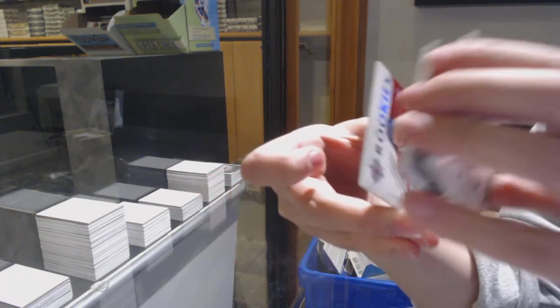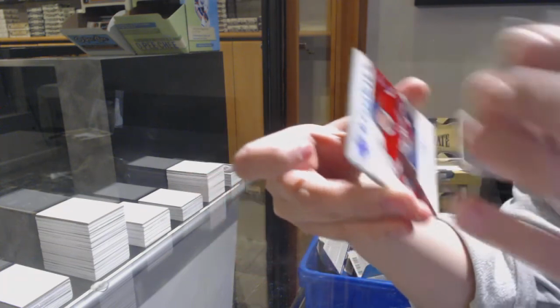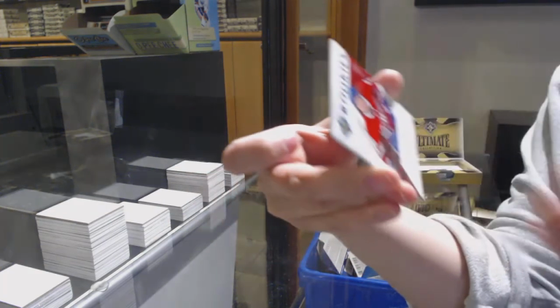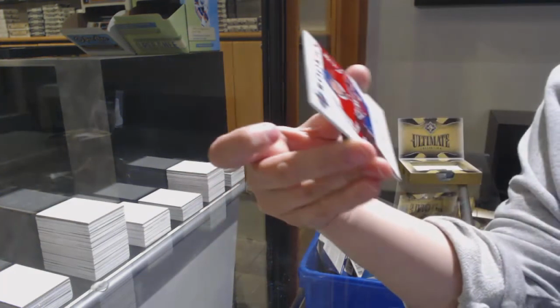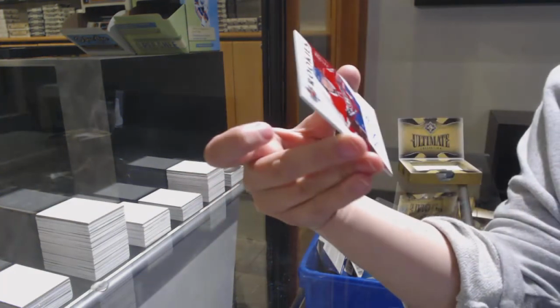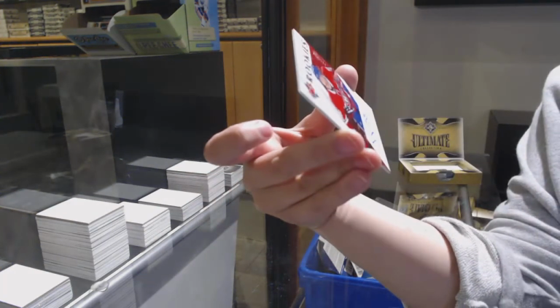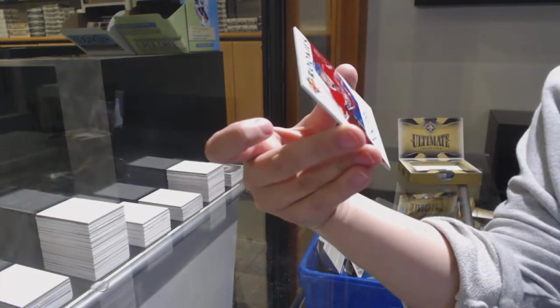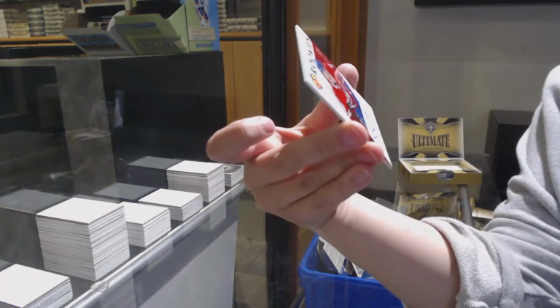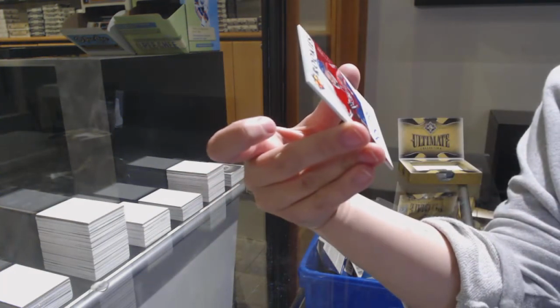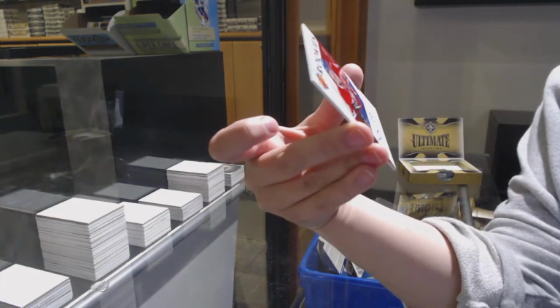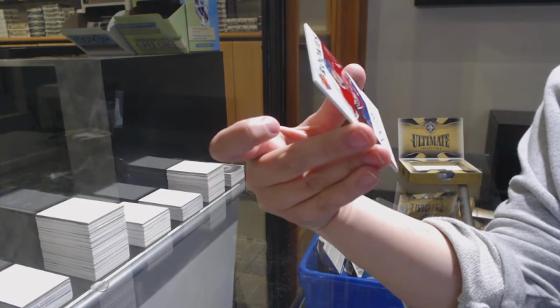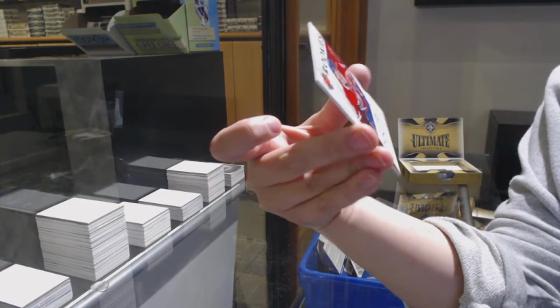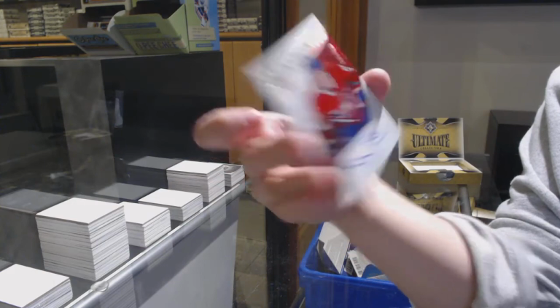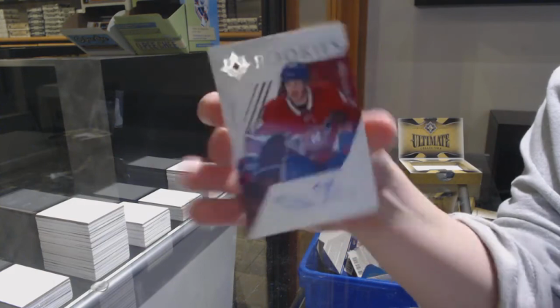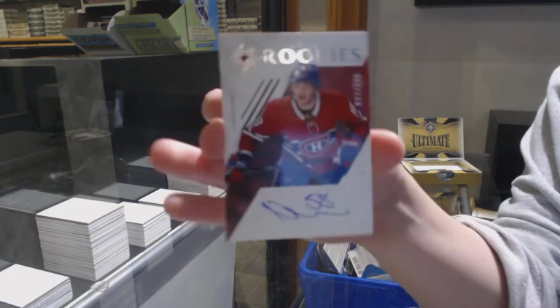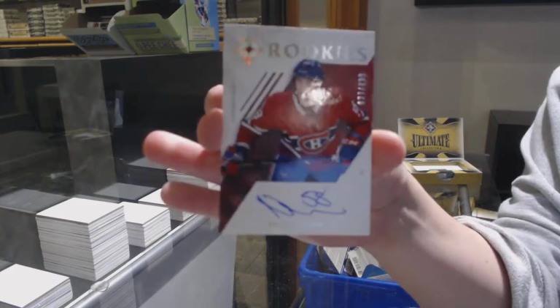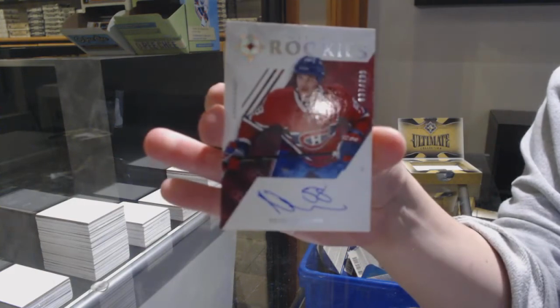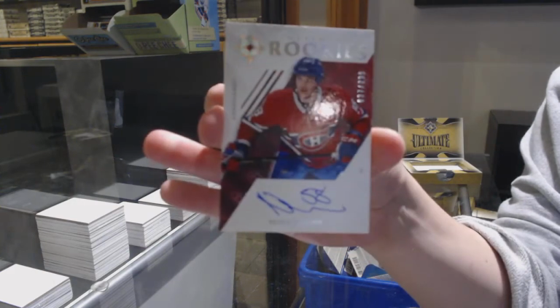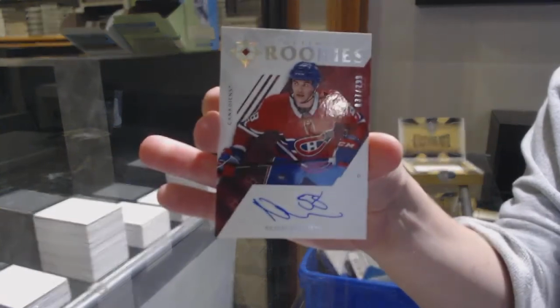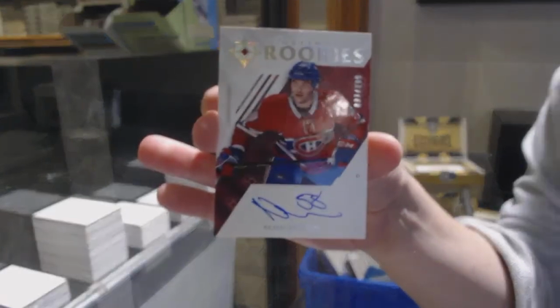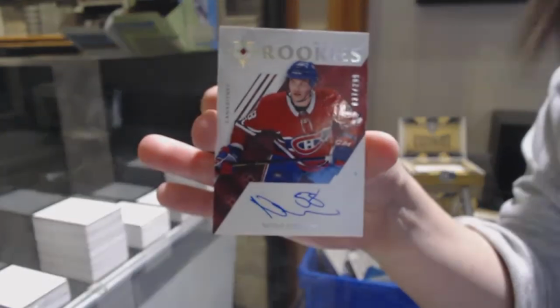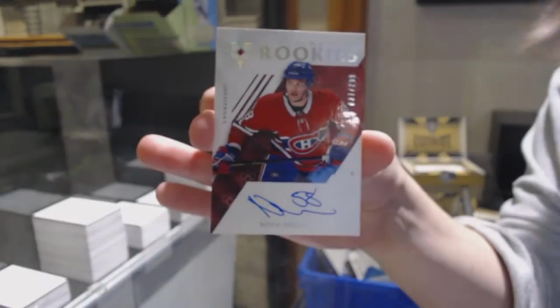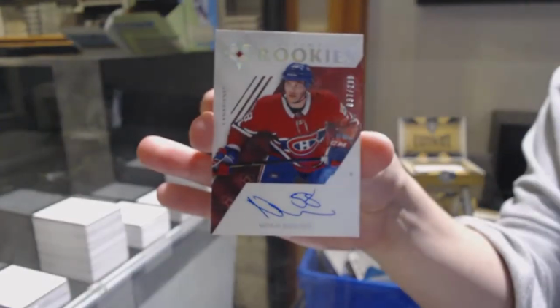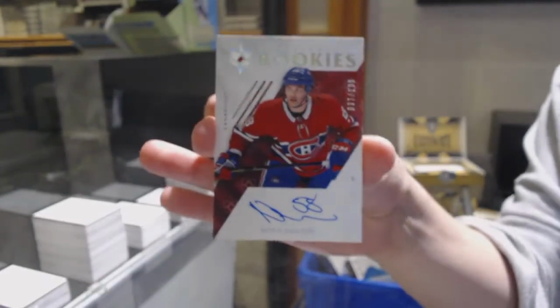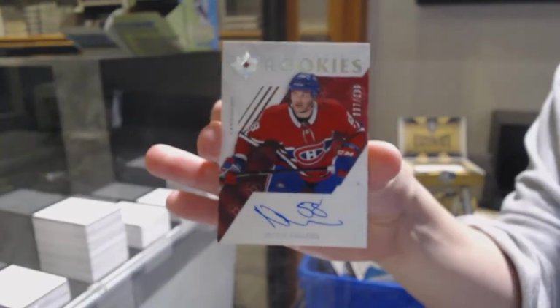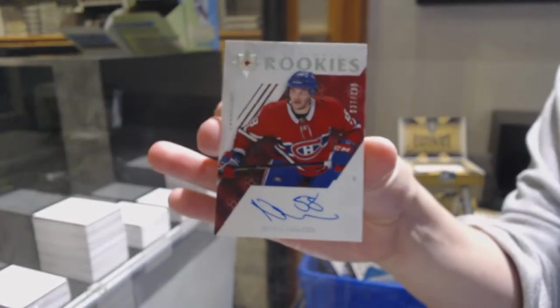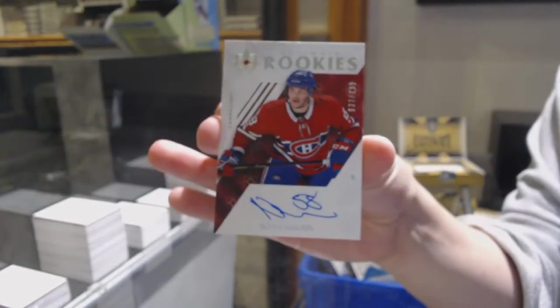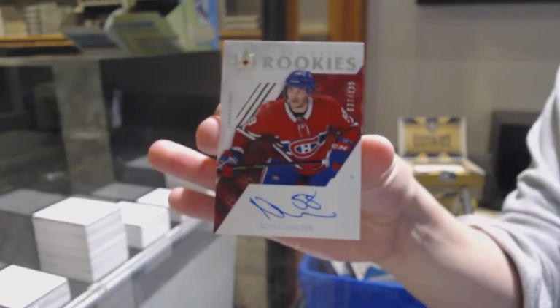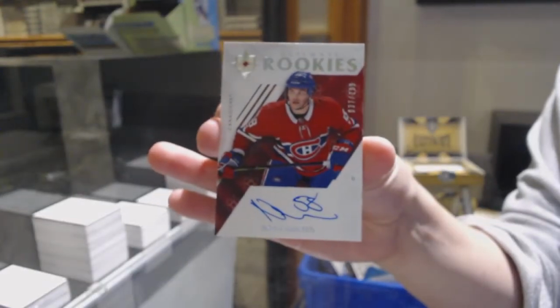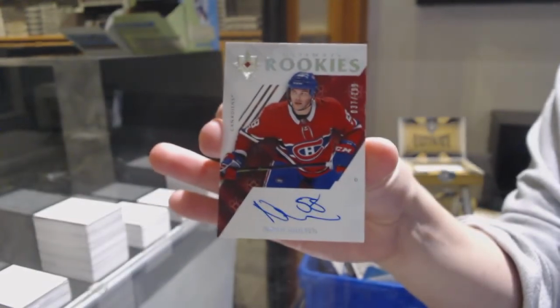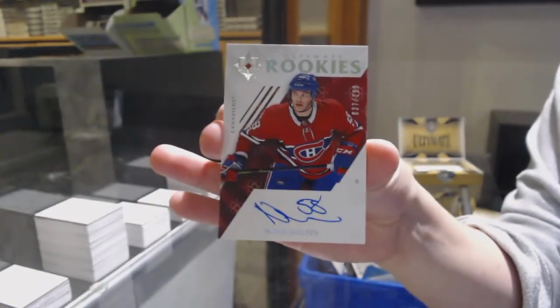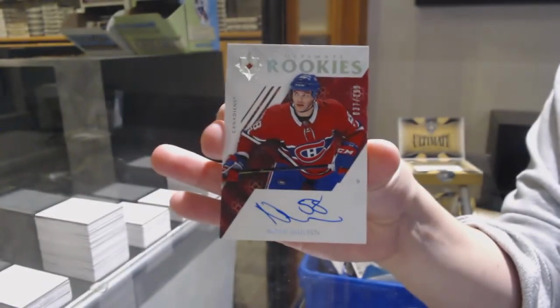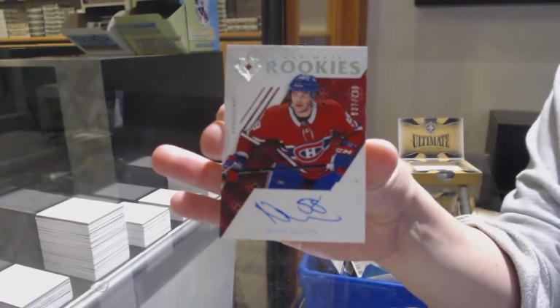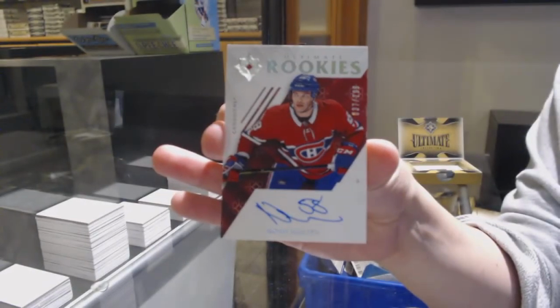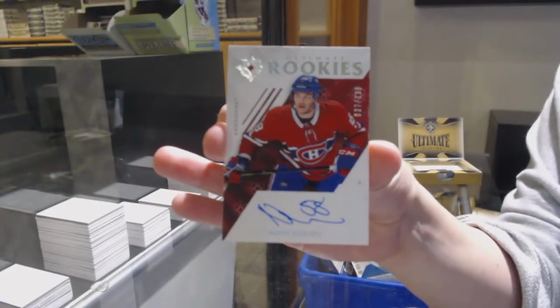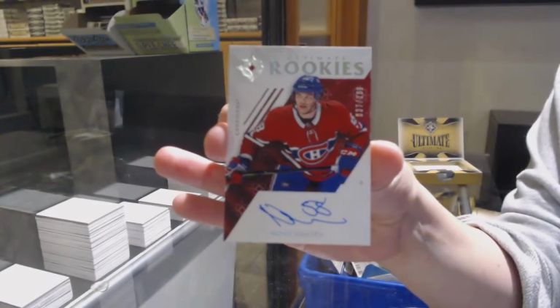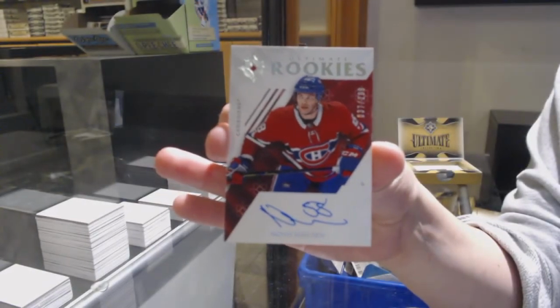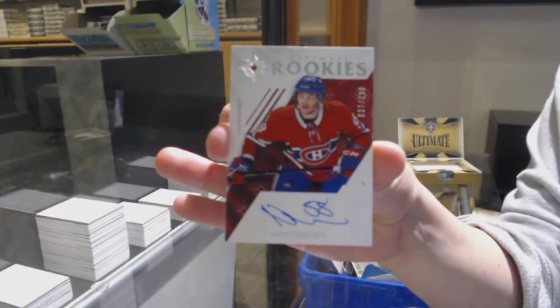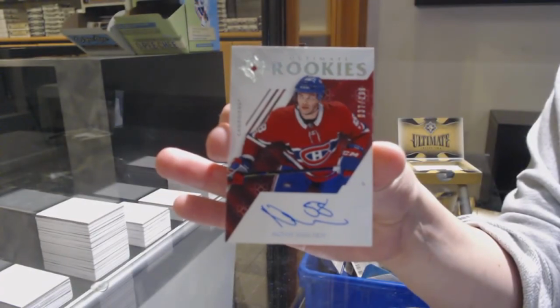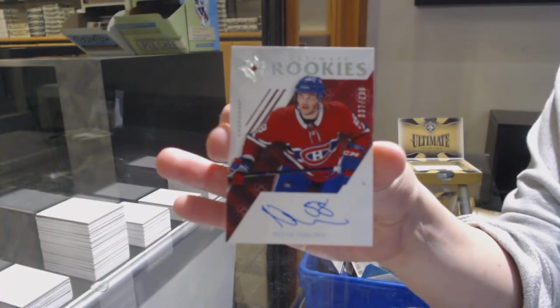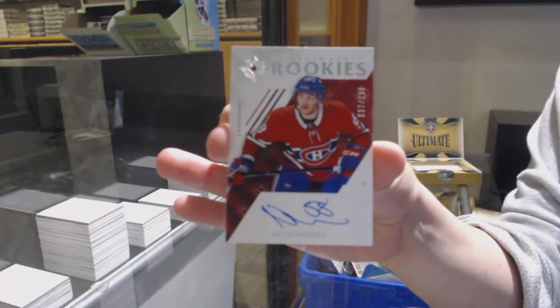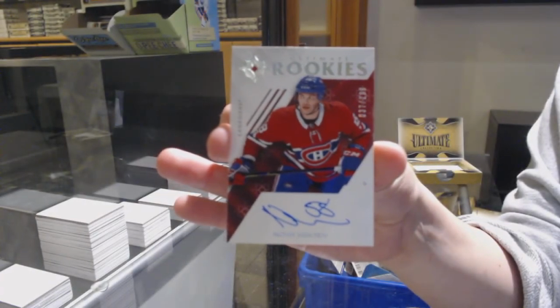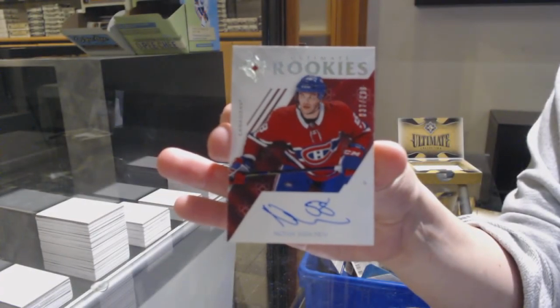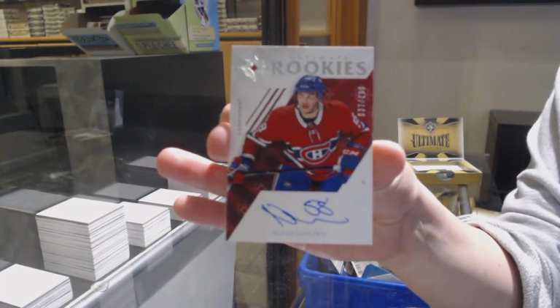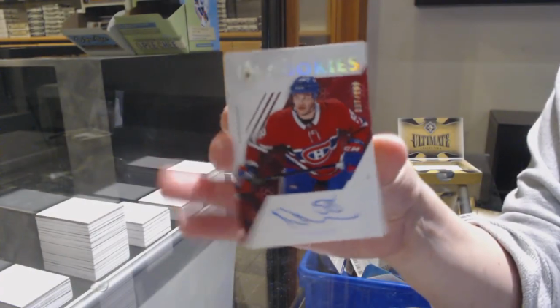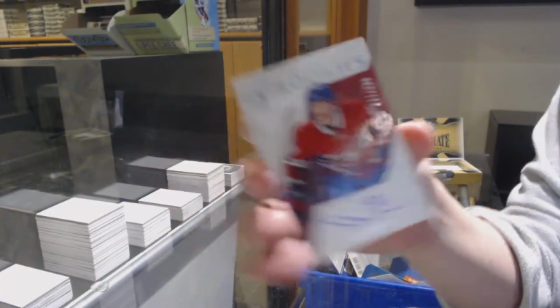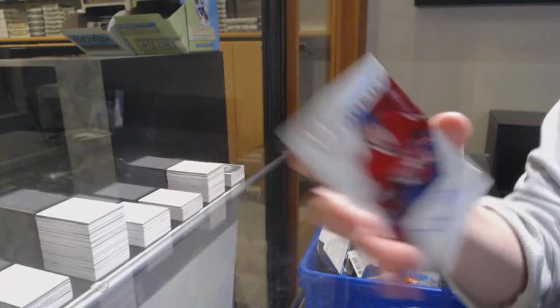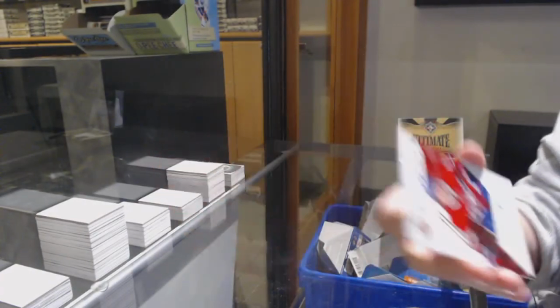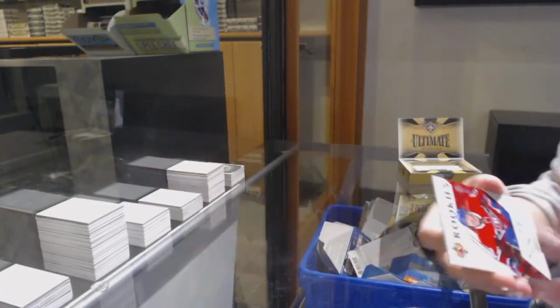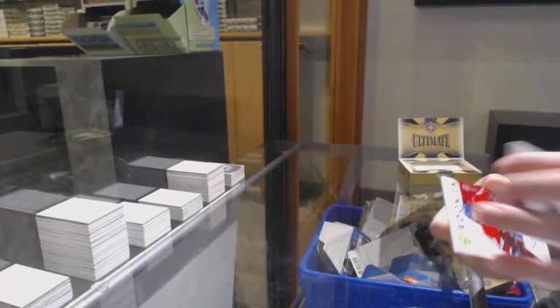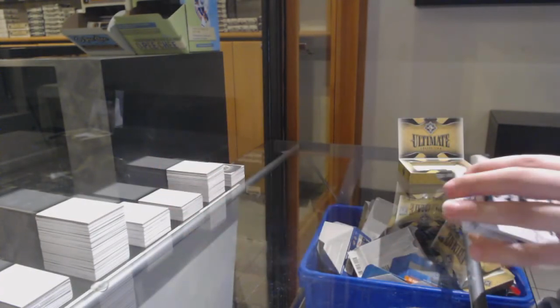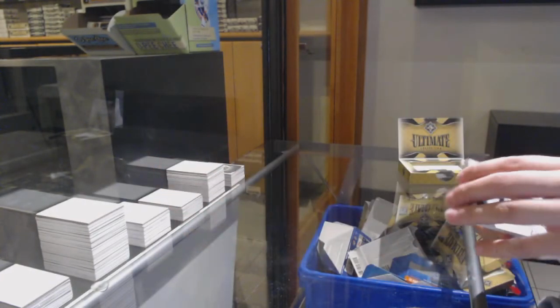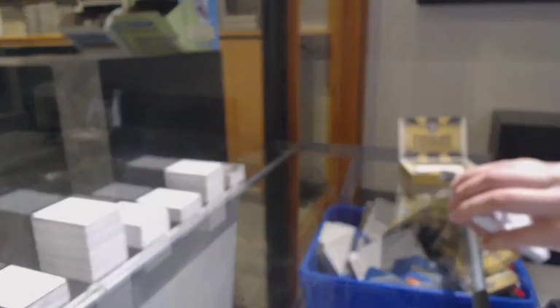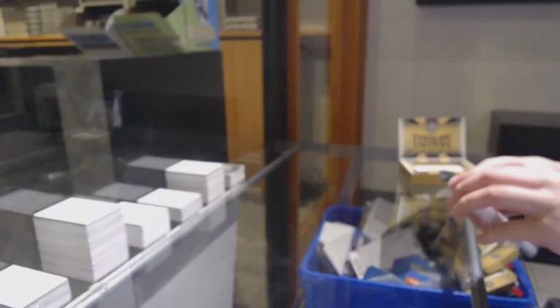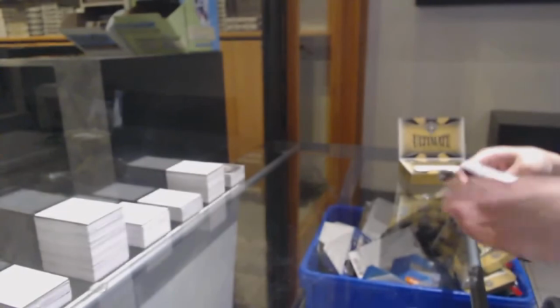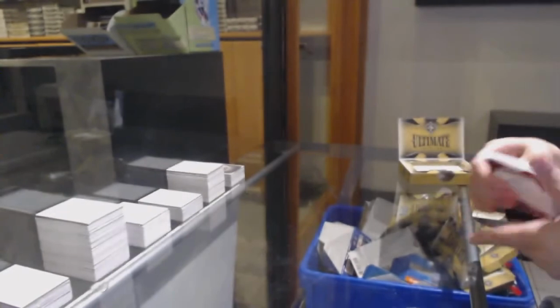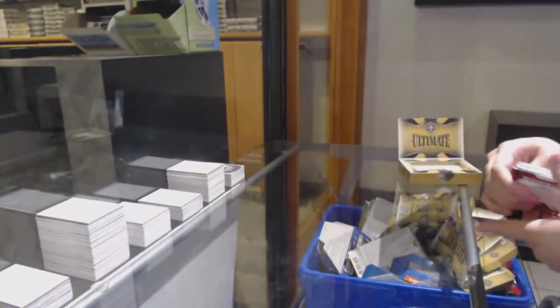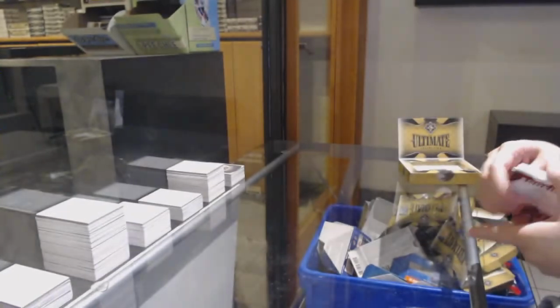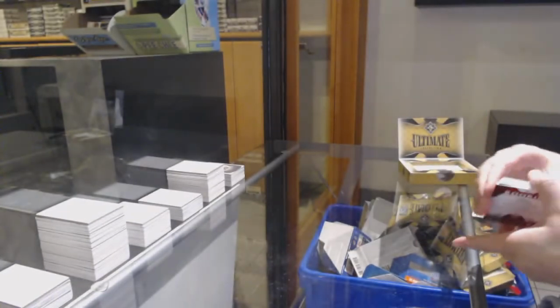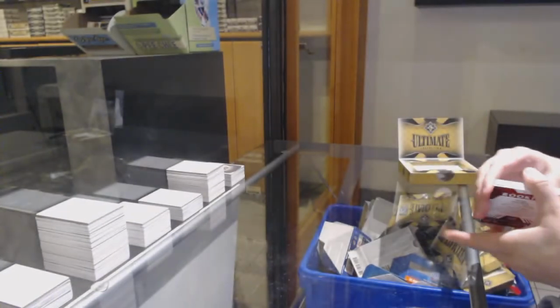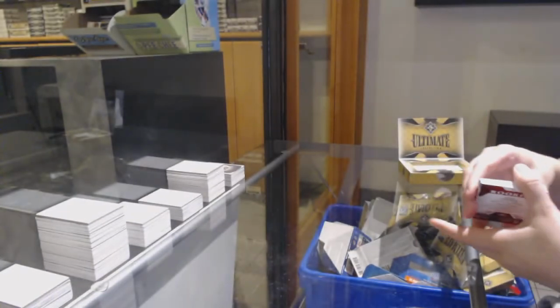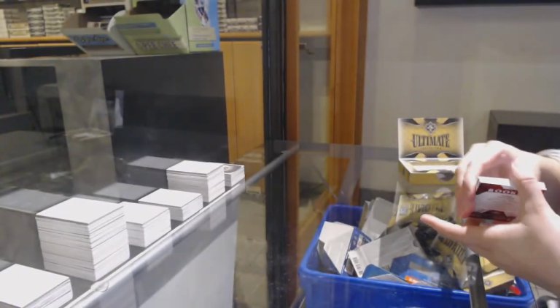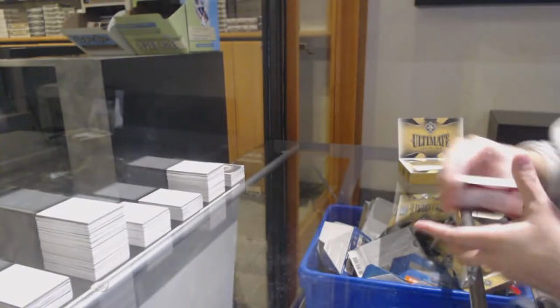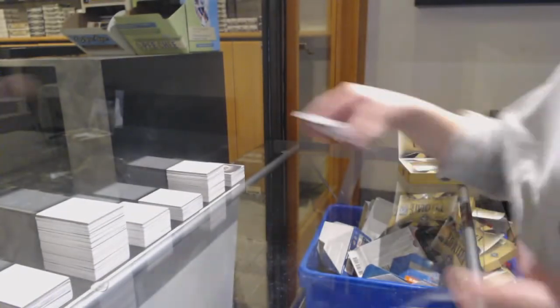And a rookie auto update from 18-19, number 299 for Montreal — Noah Juleson. There we go, folks.